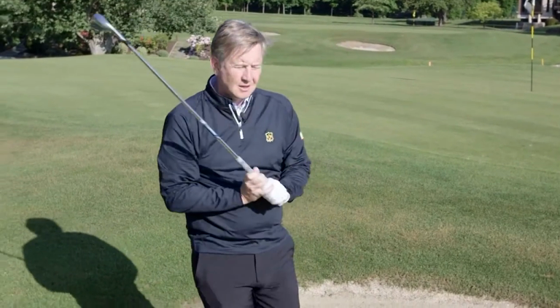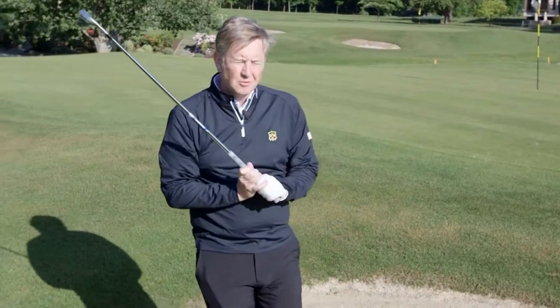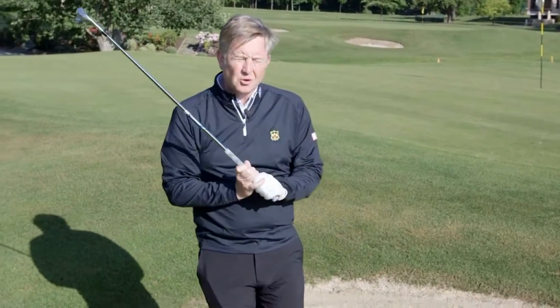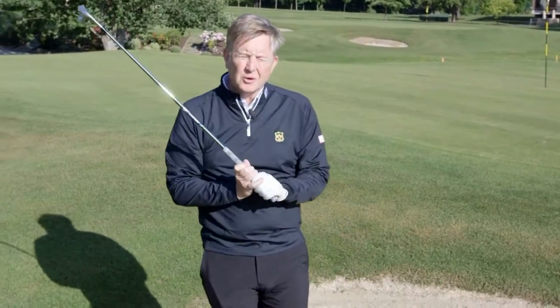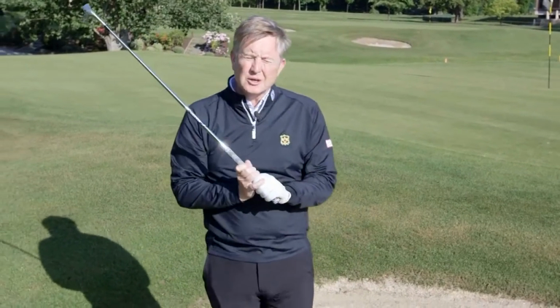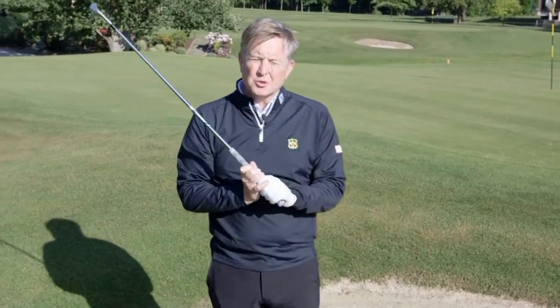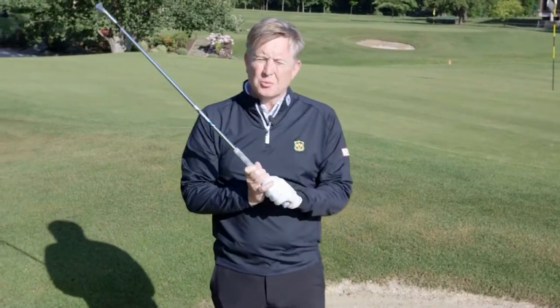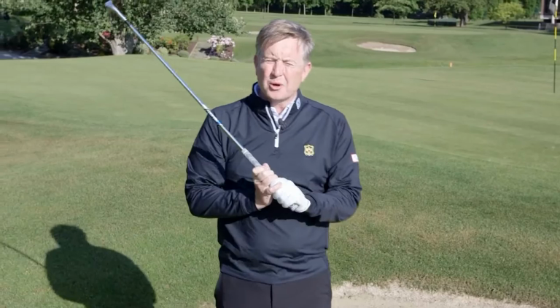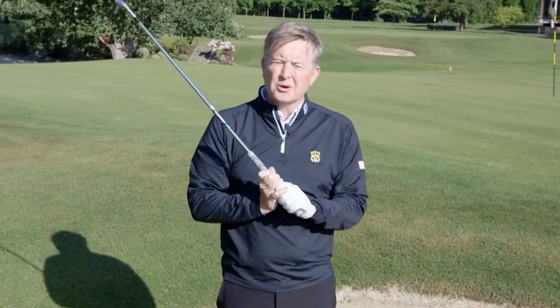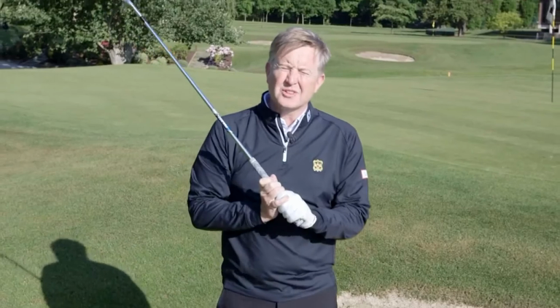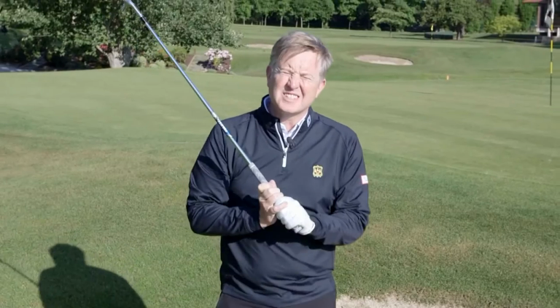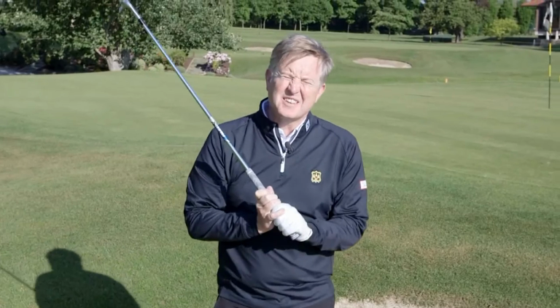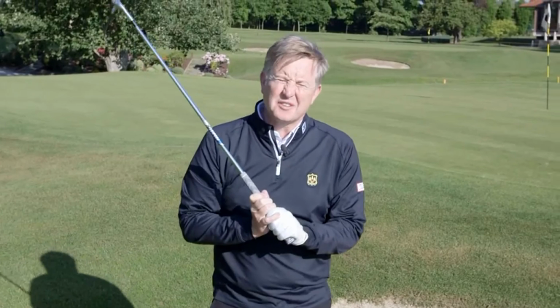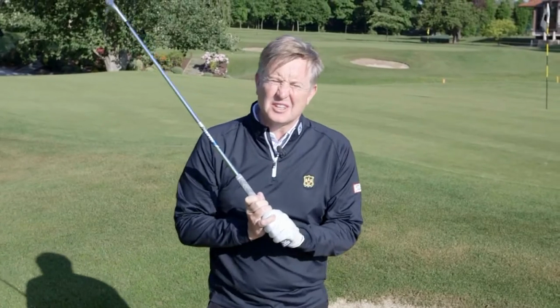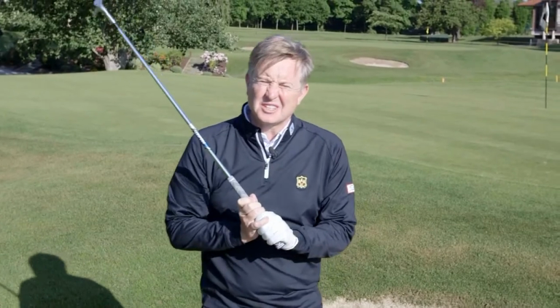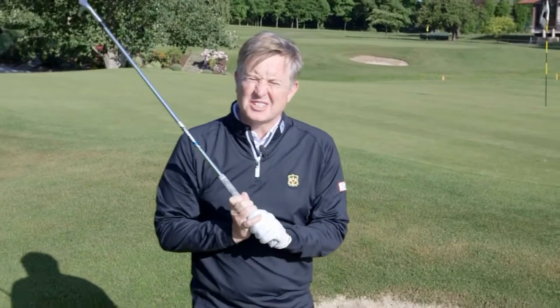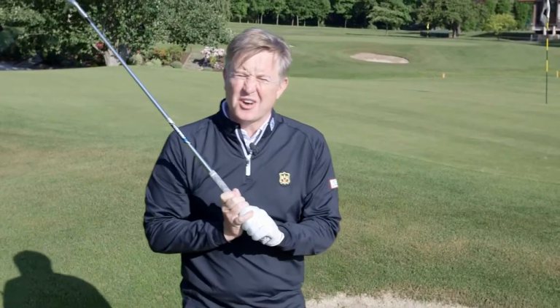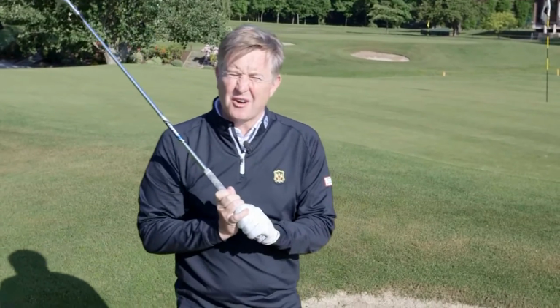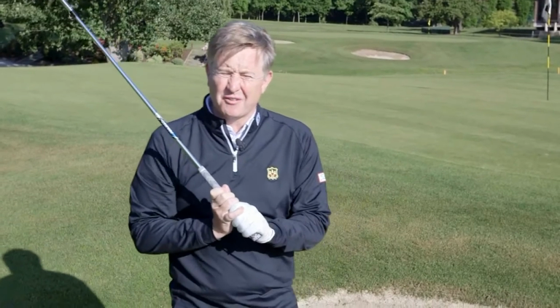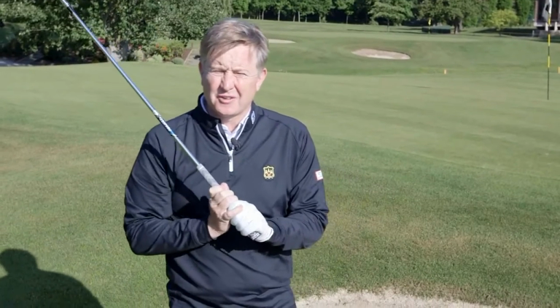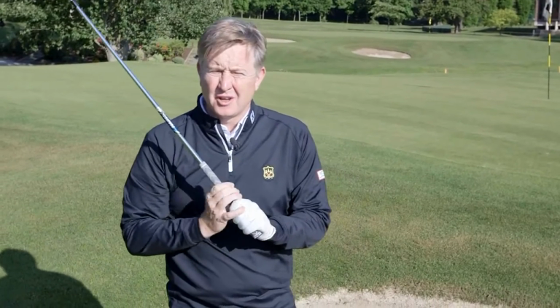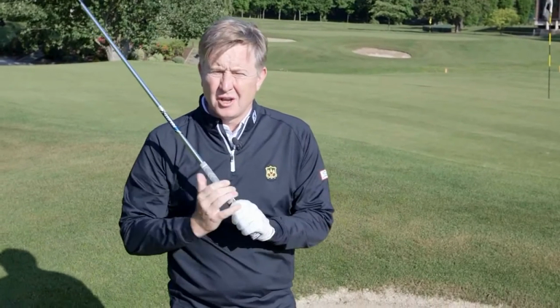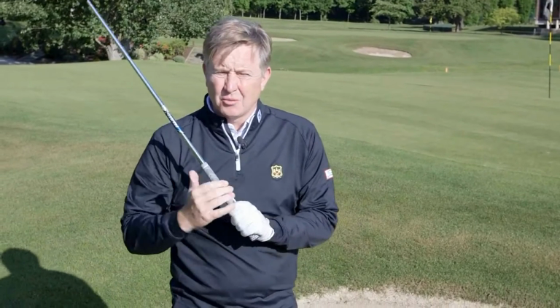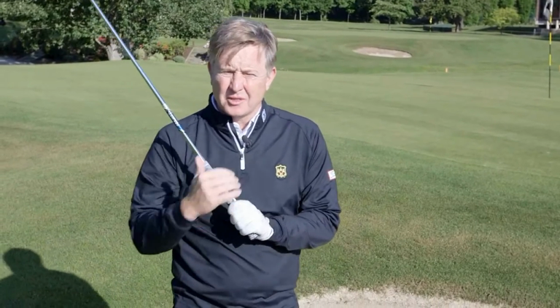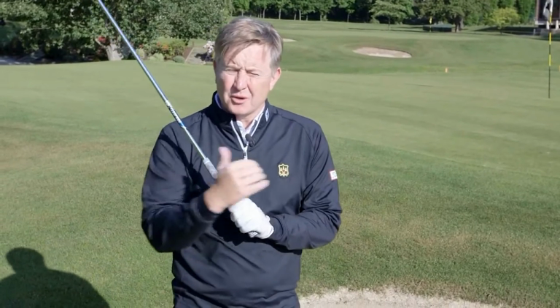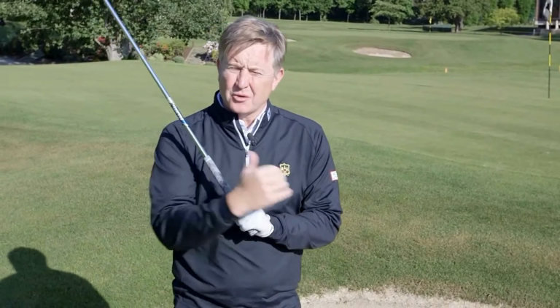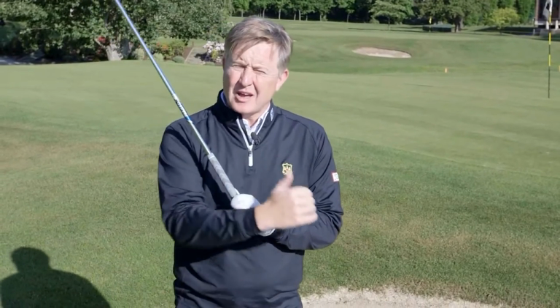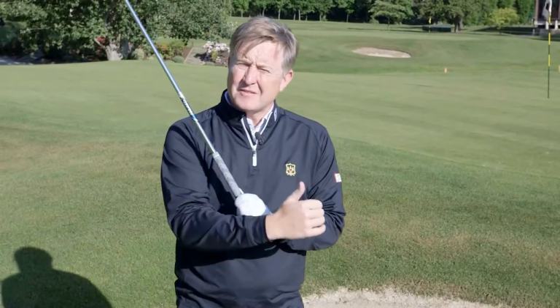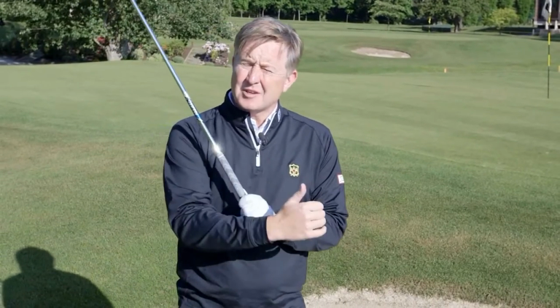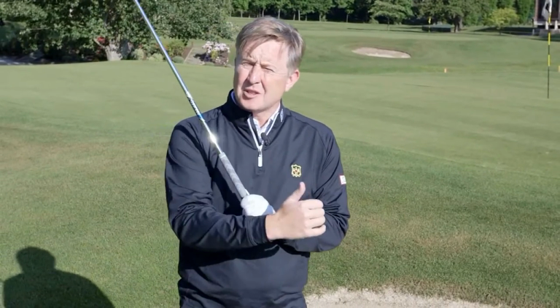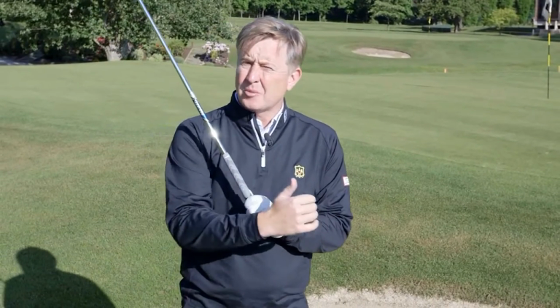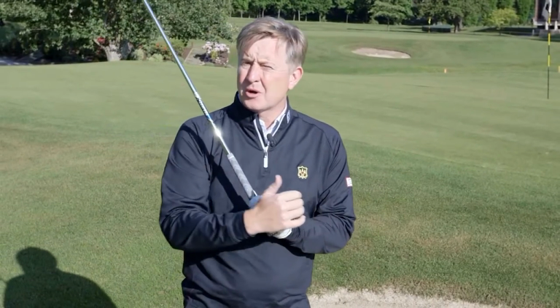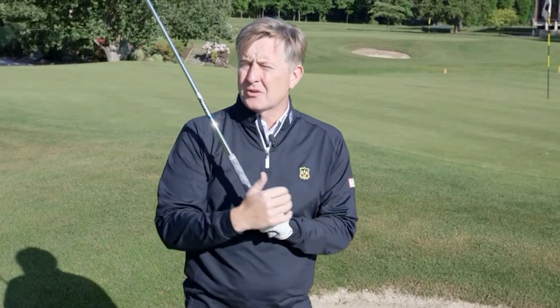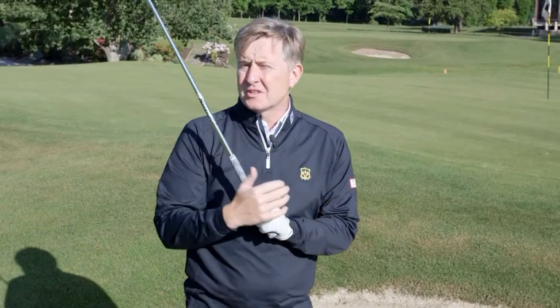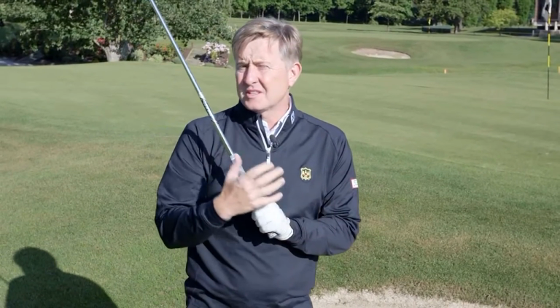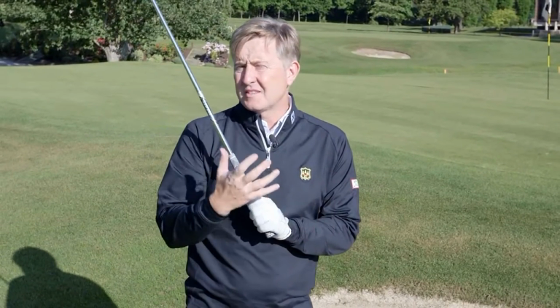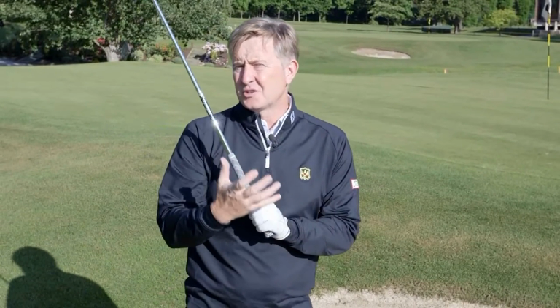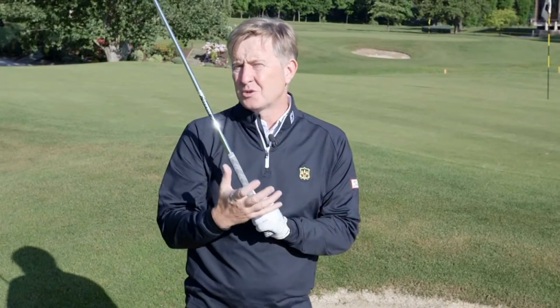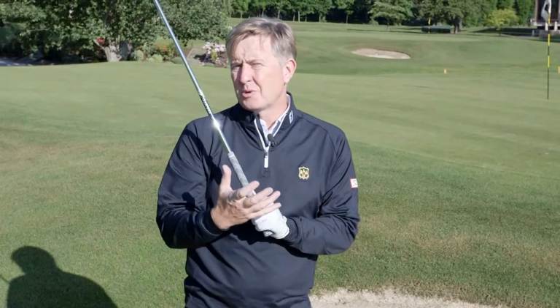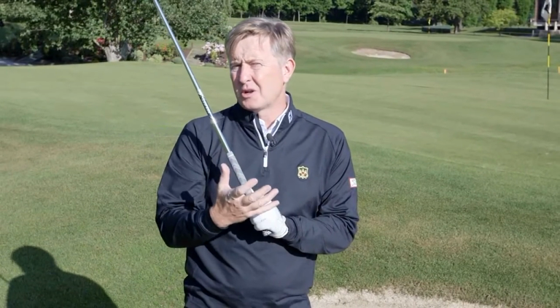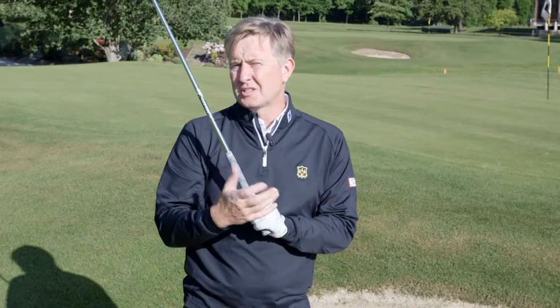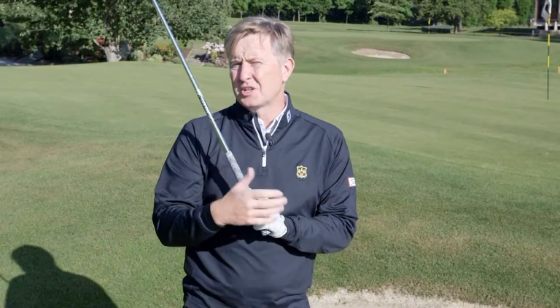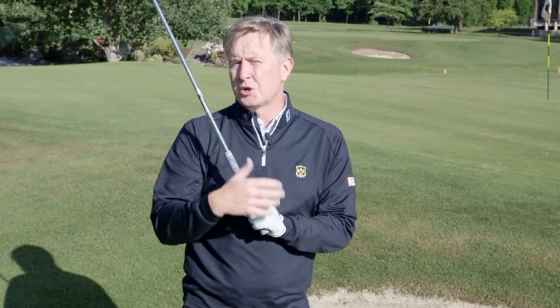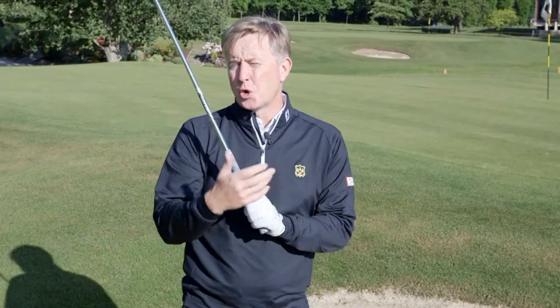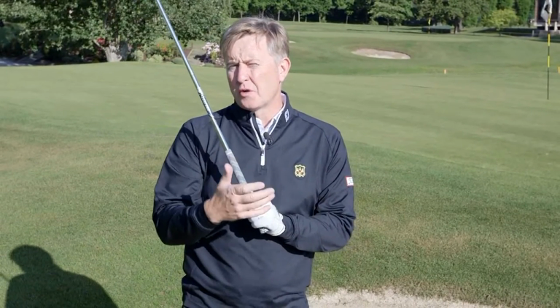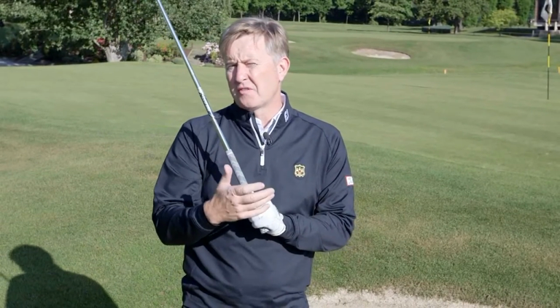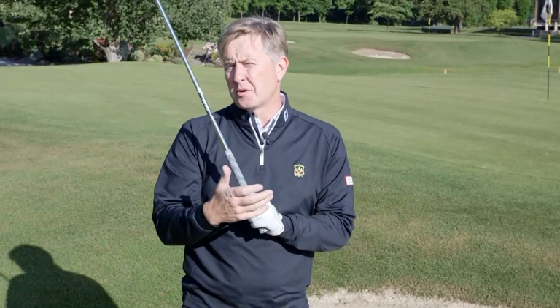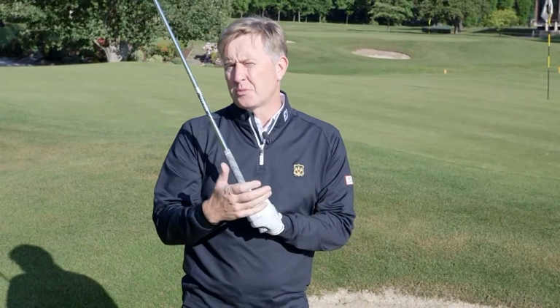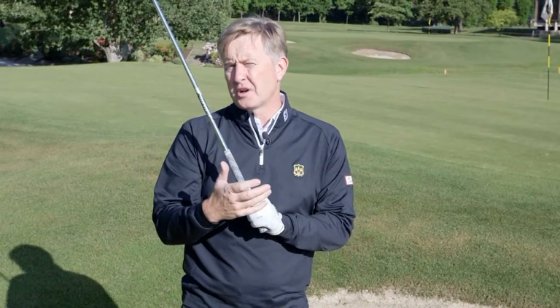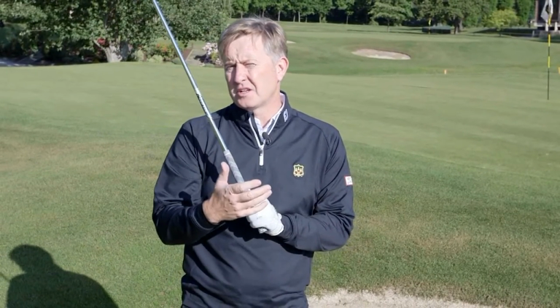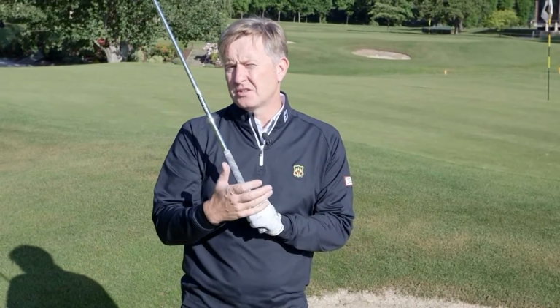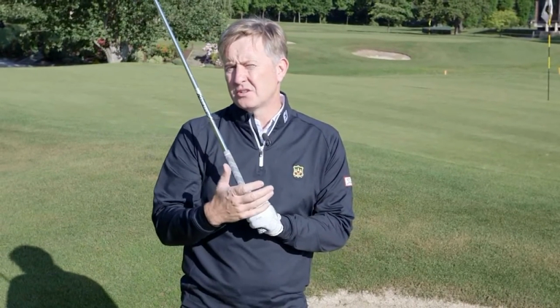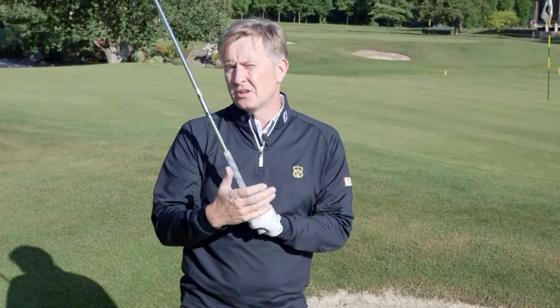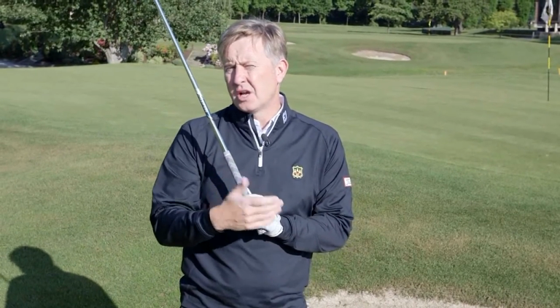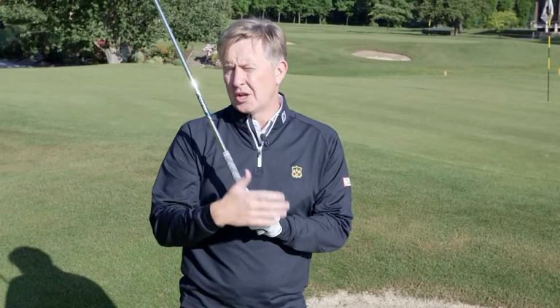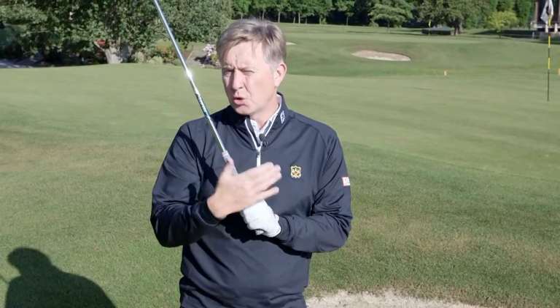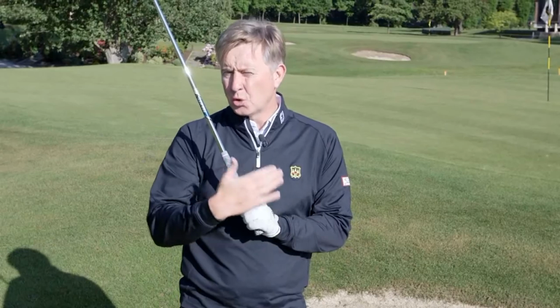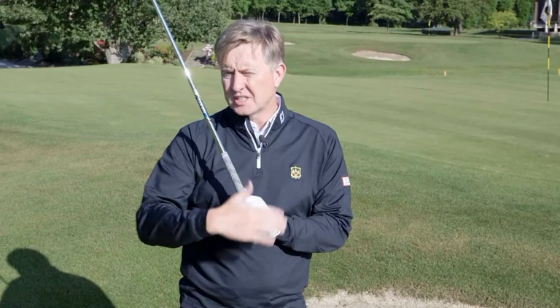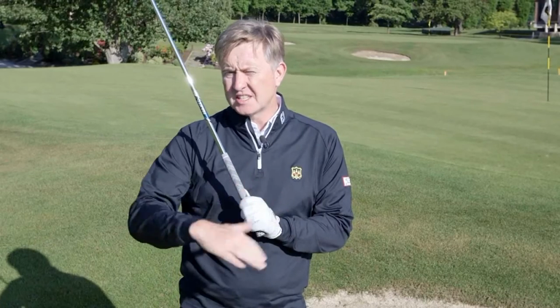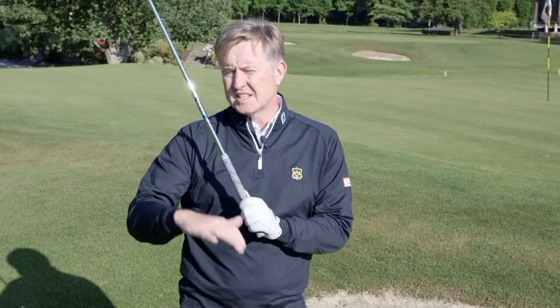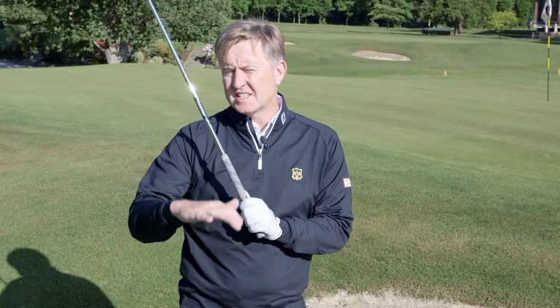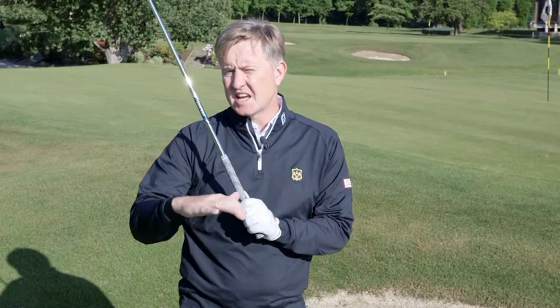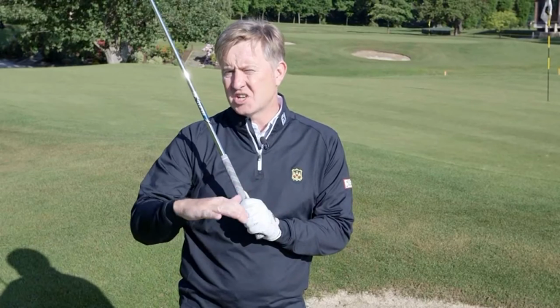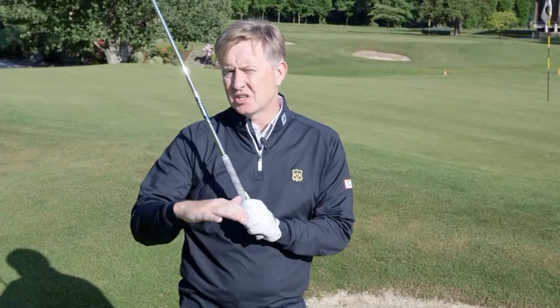Going into a bunker is difficult enough without arriving and seeing that your ball is in an old footprint, an old indentation.